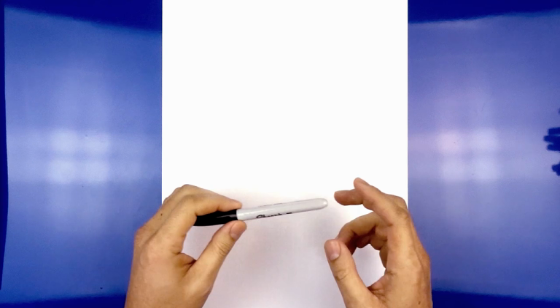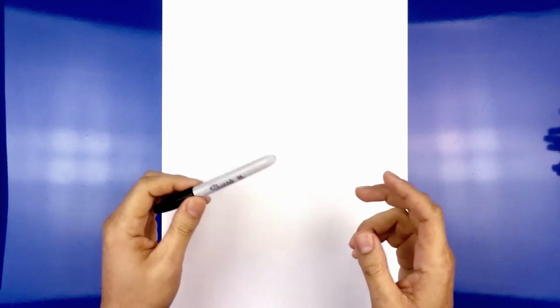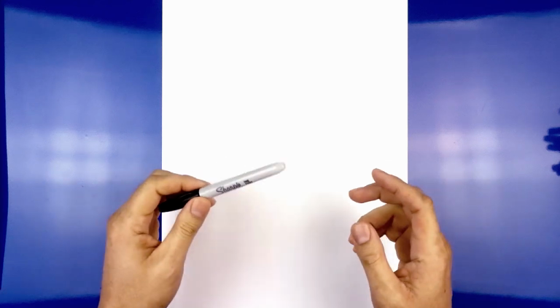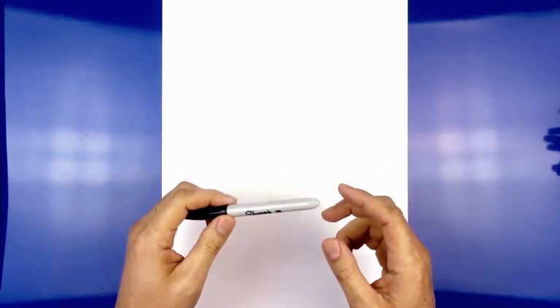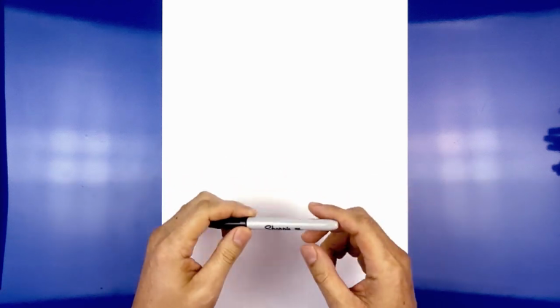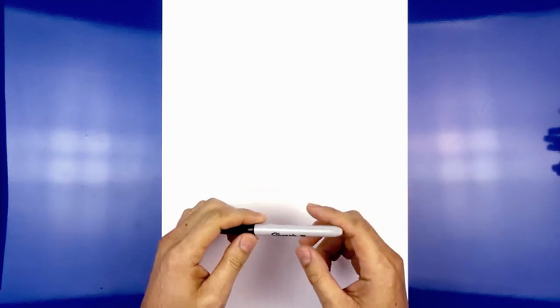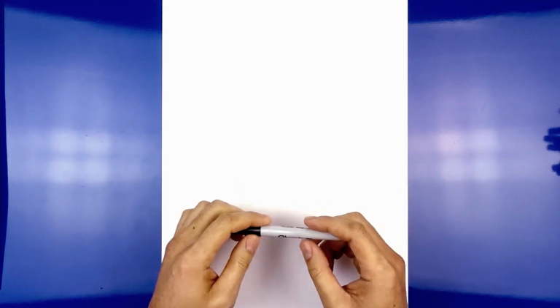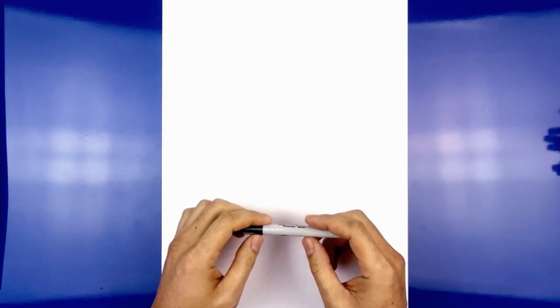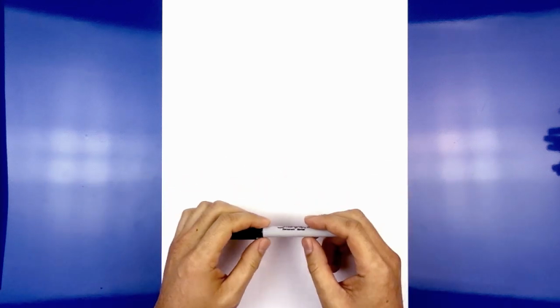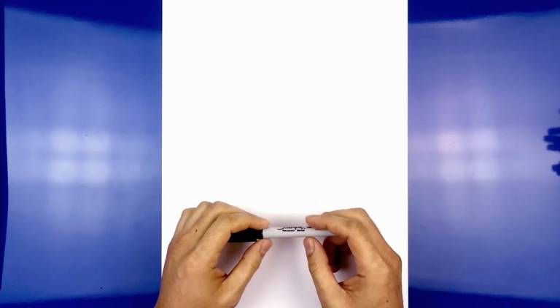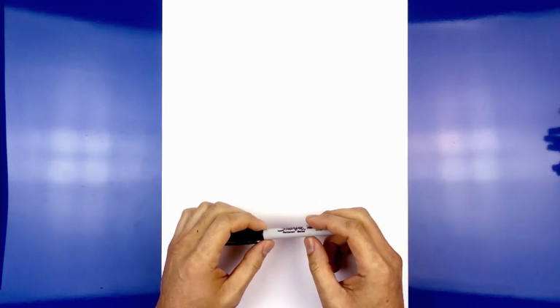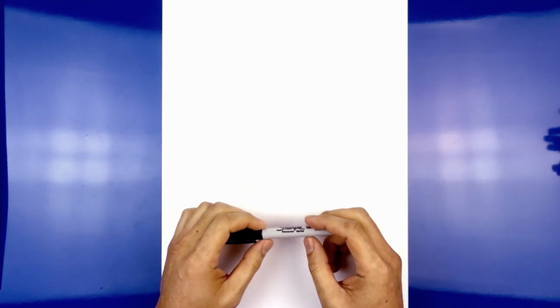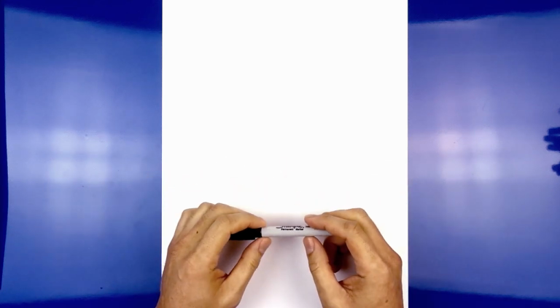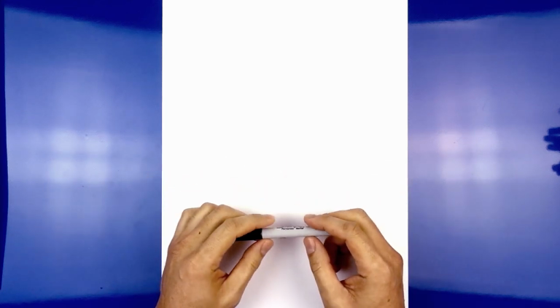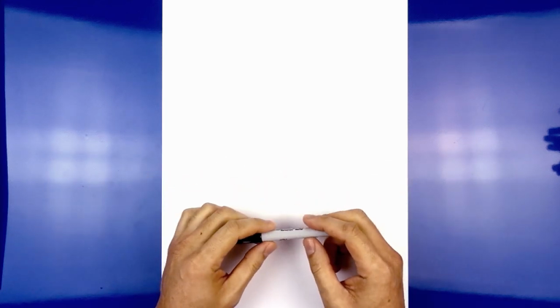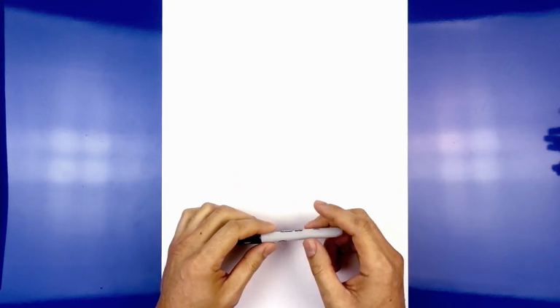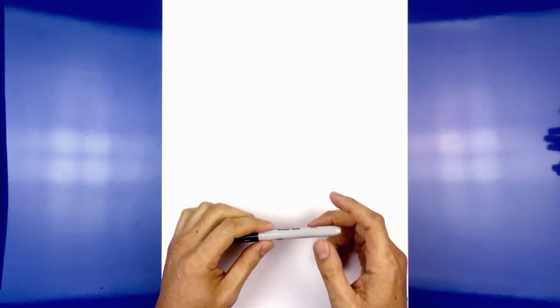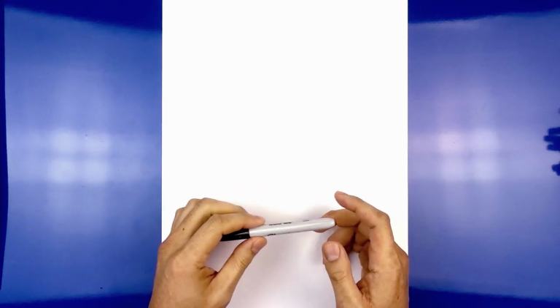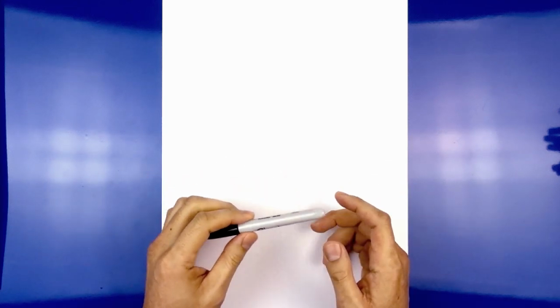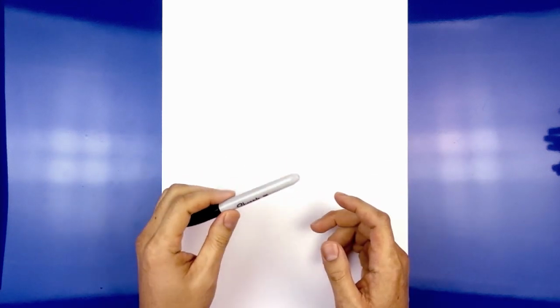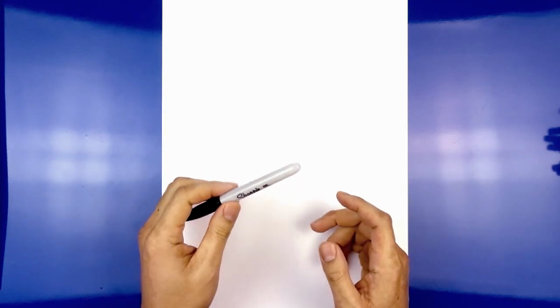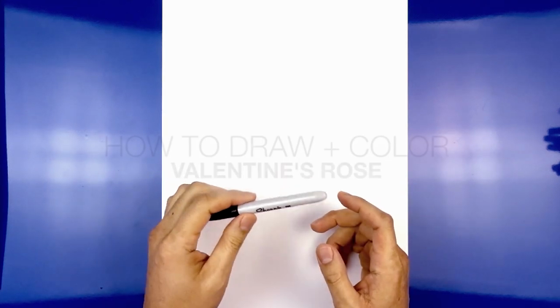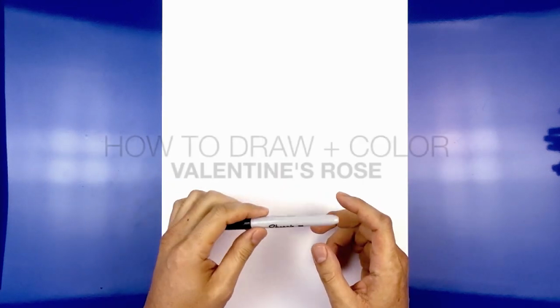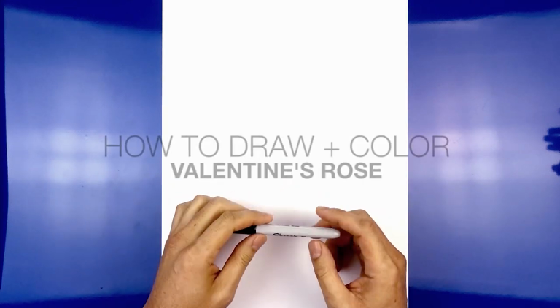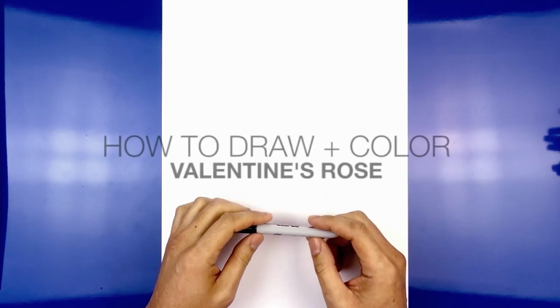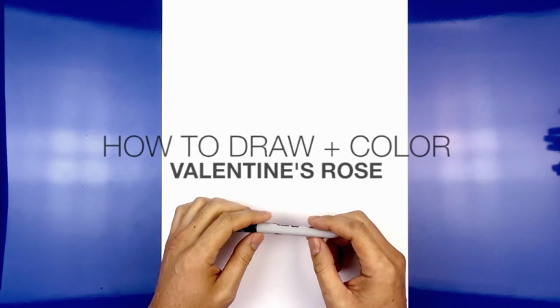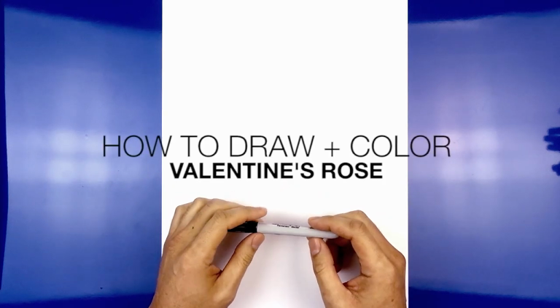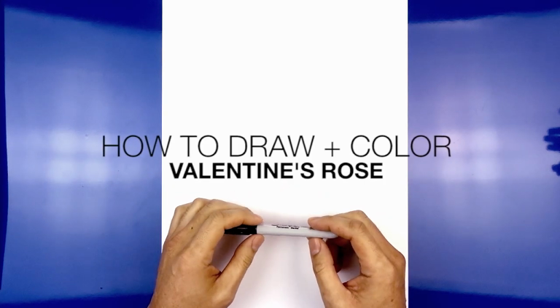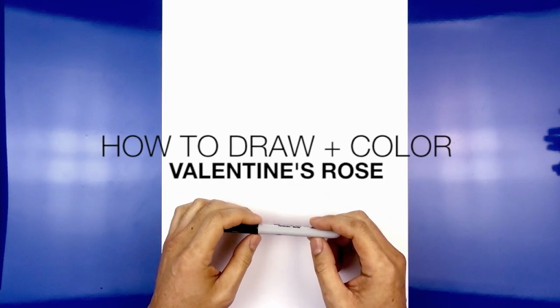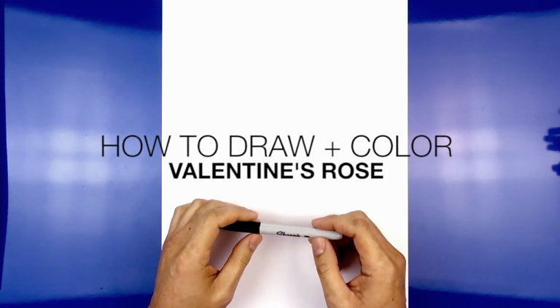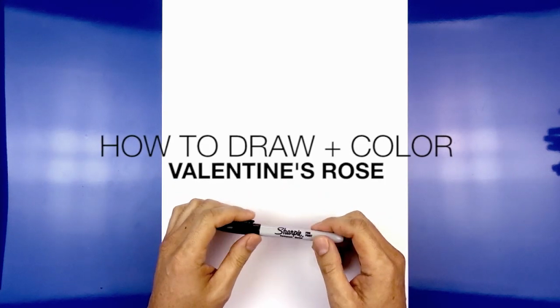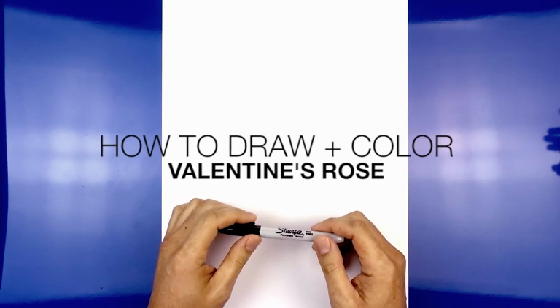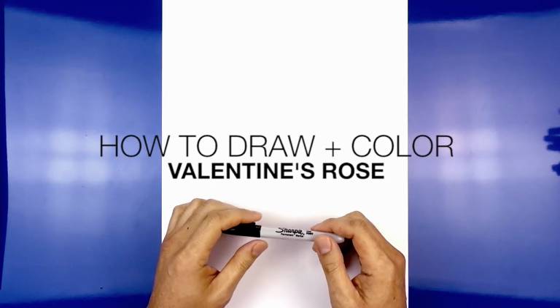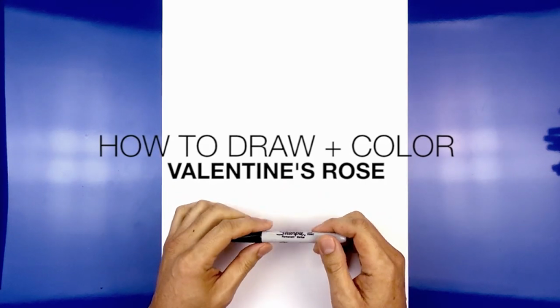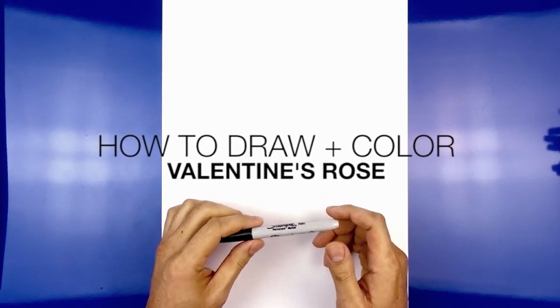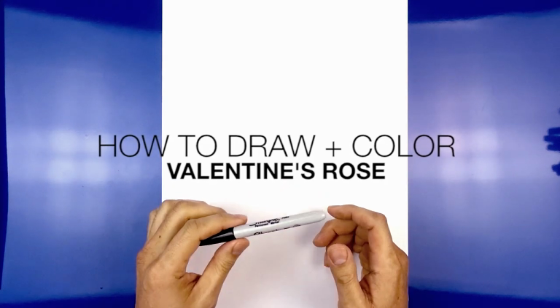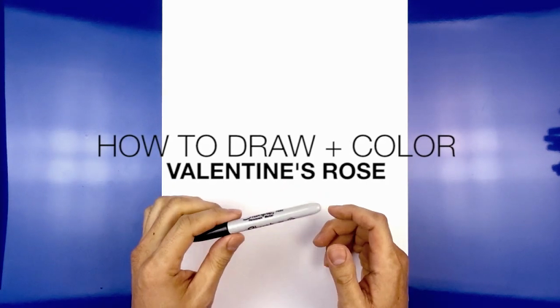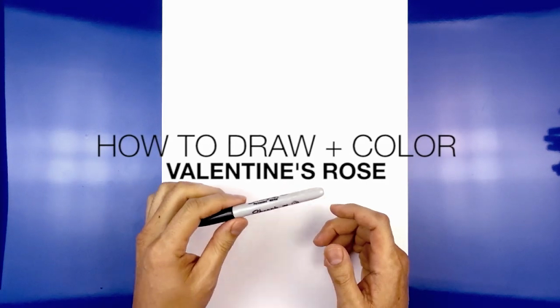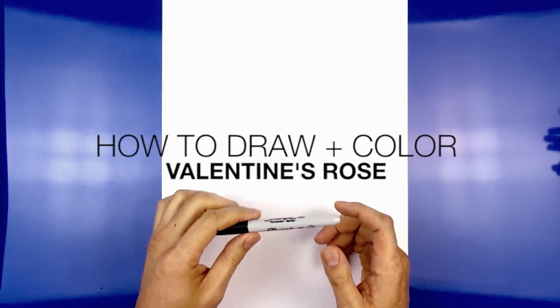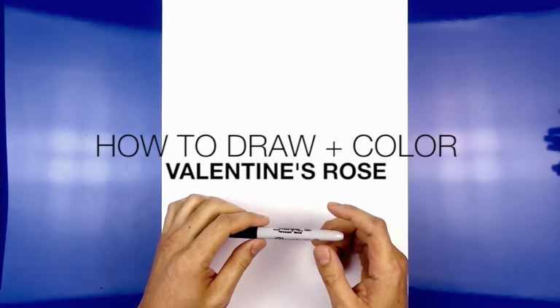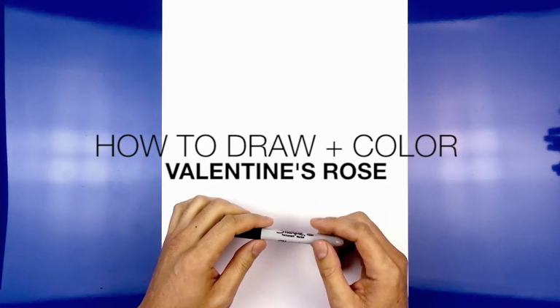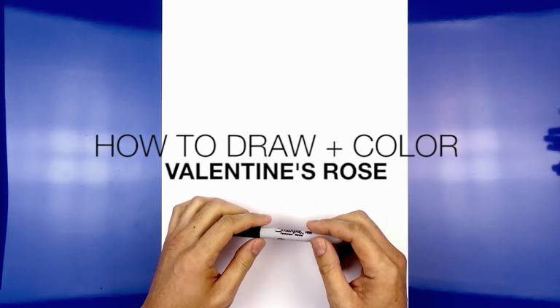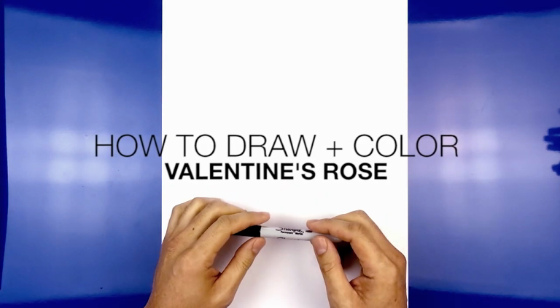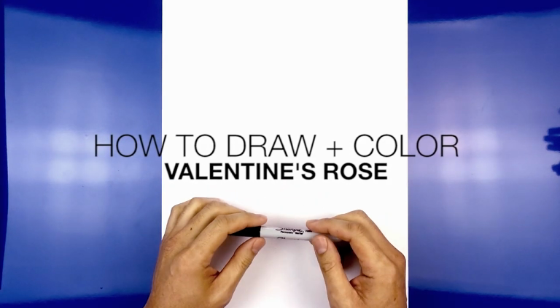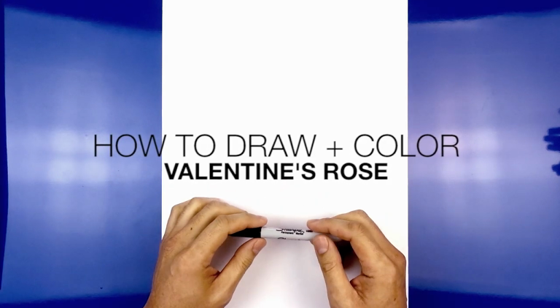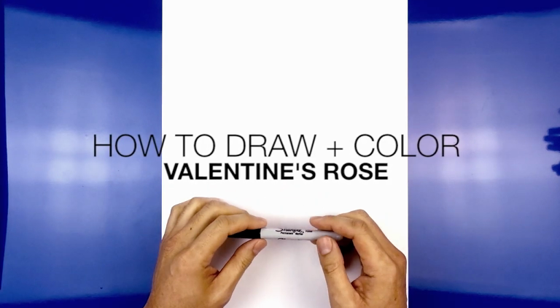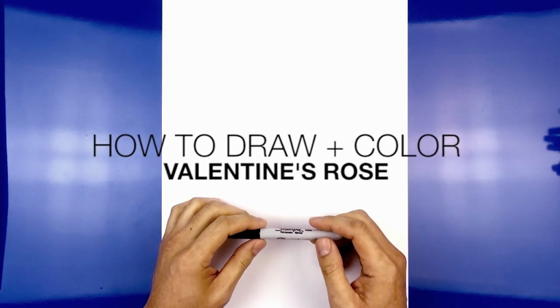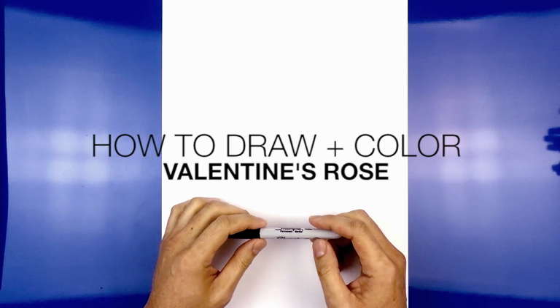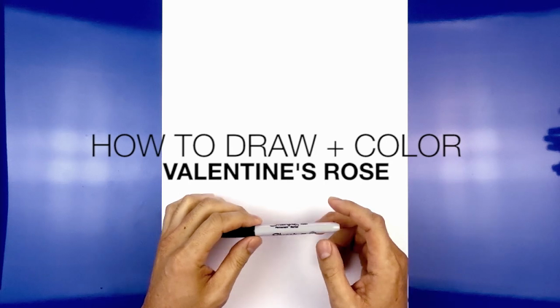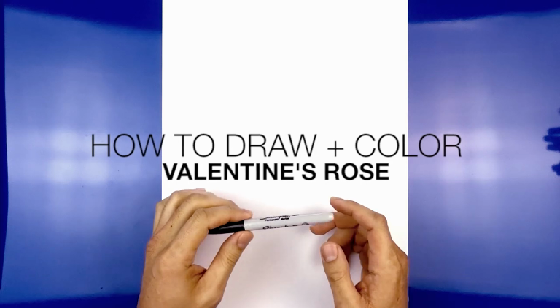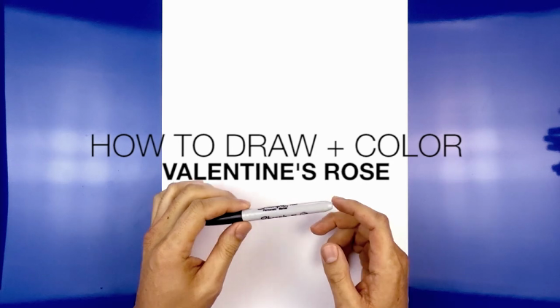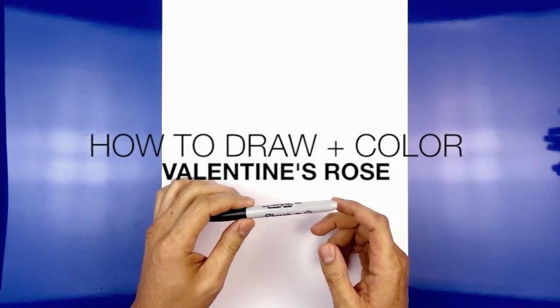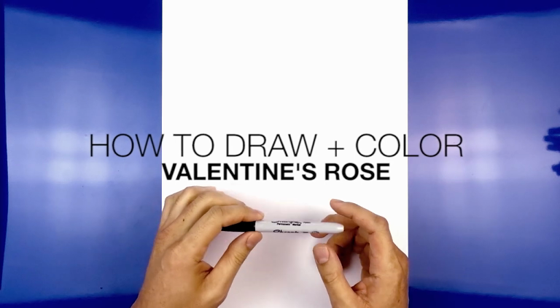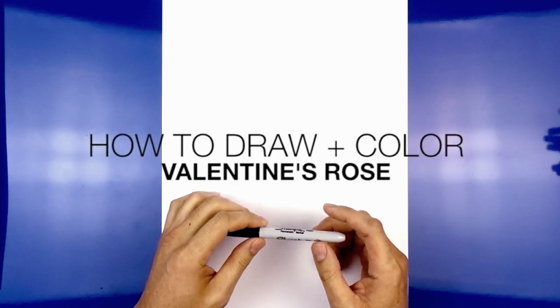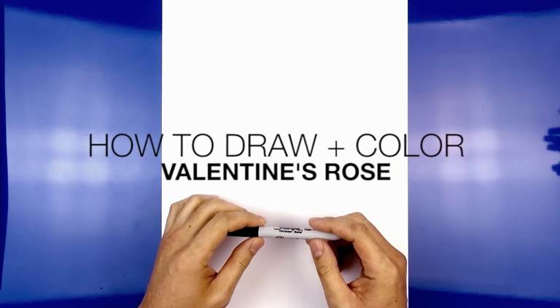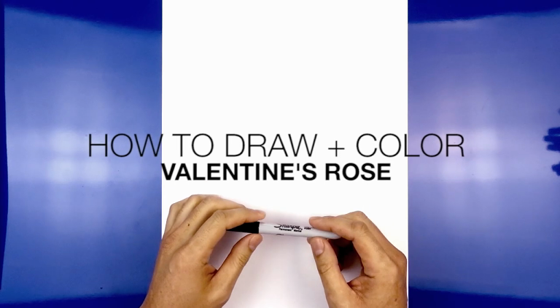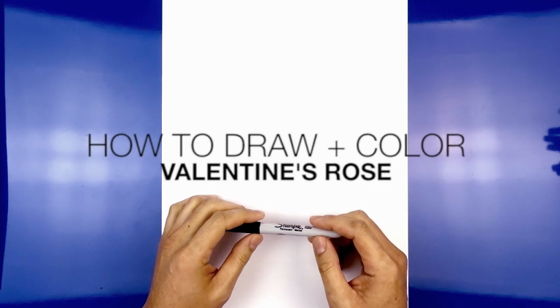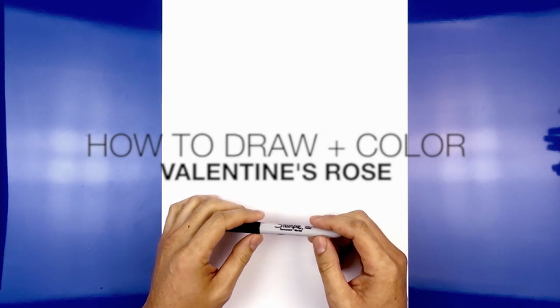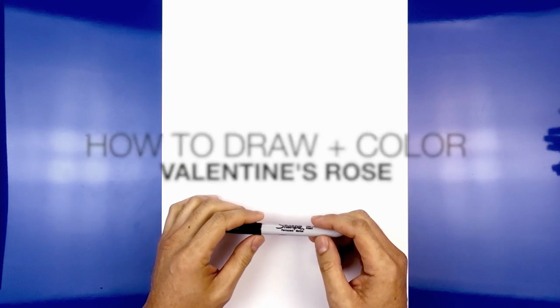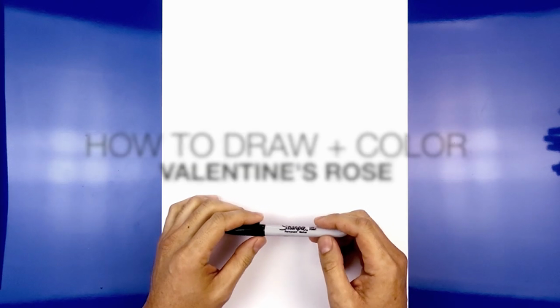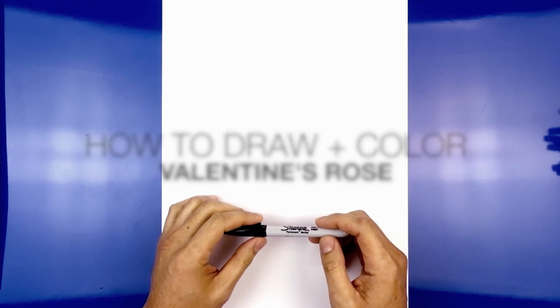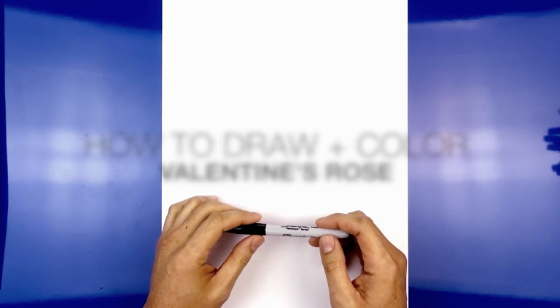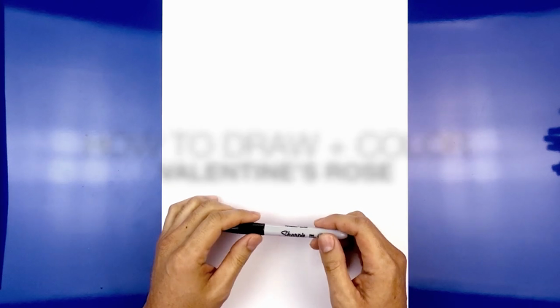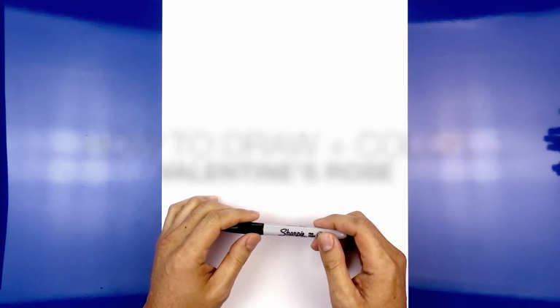Hey everyone and welcome to the club and welcome to our weekend draw and color series. Today I'll be showing you how to draw and color a Valentine's Rose.